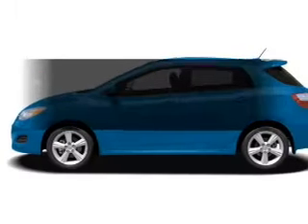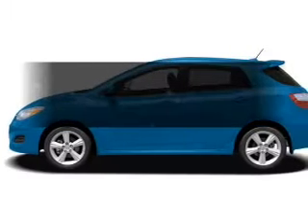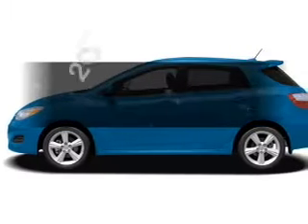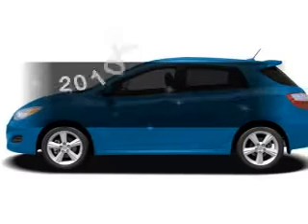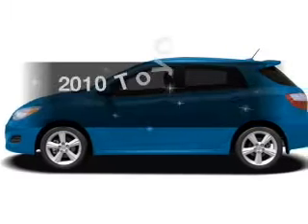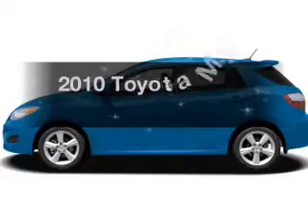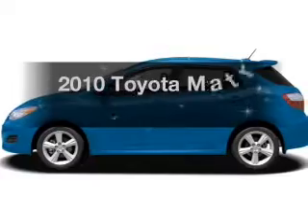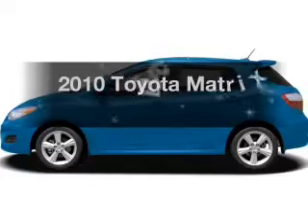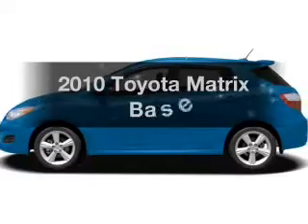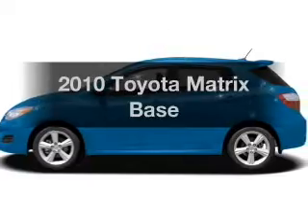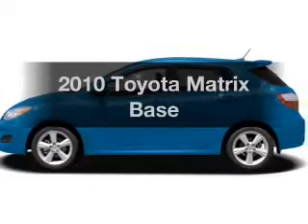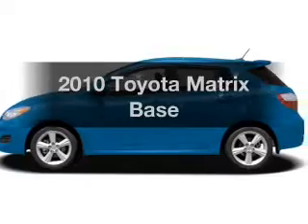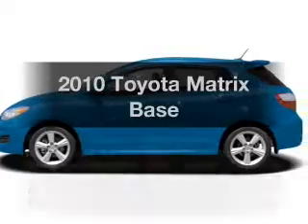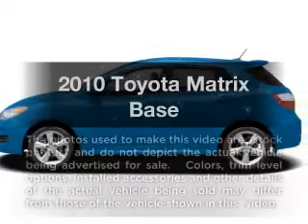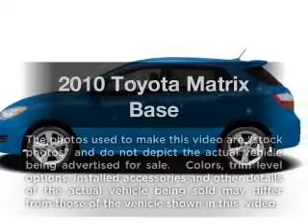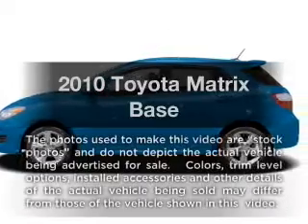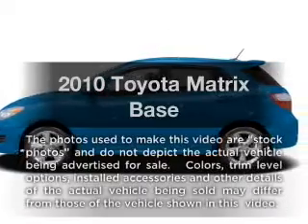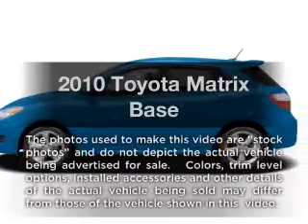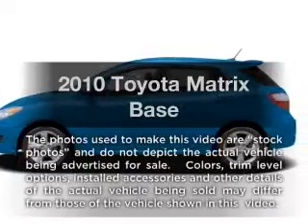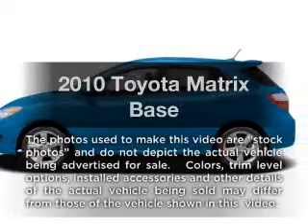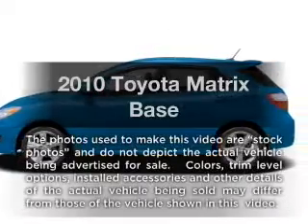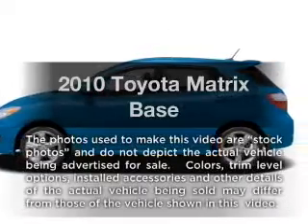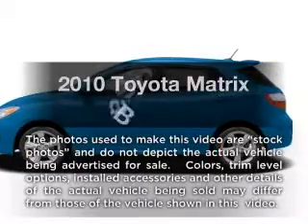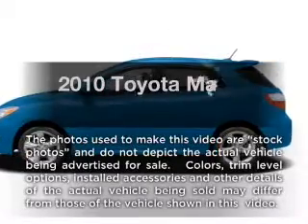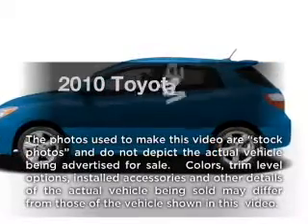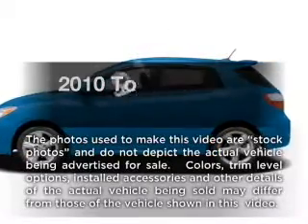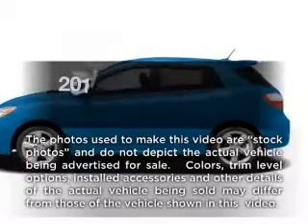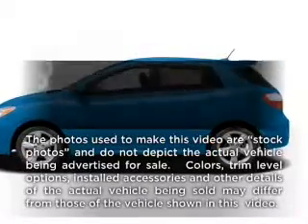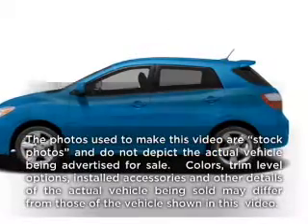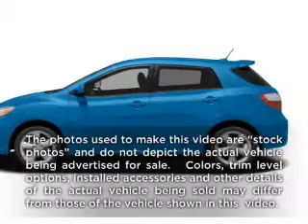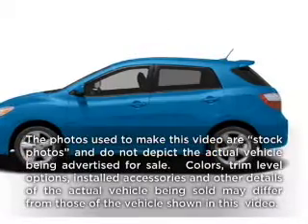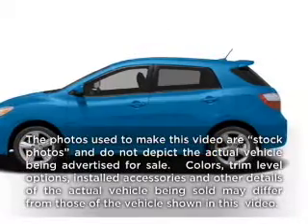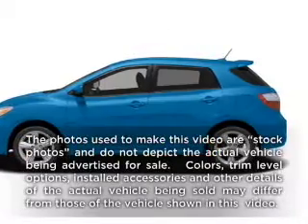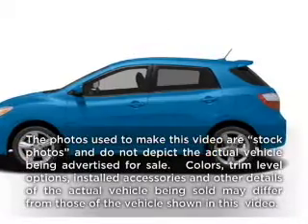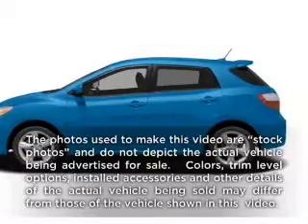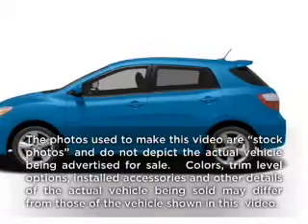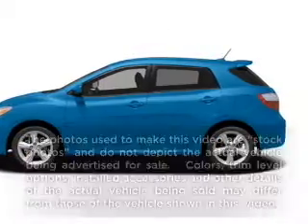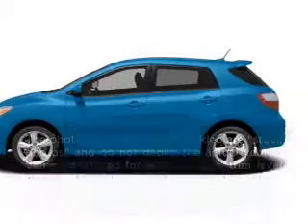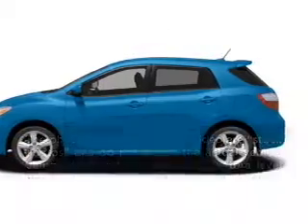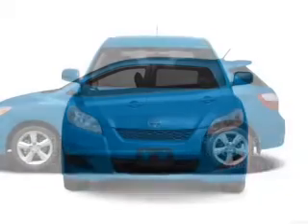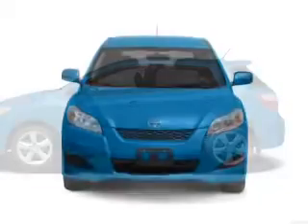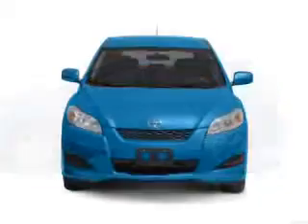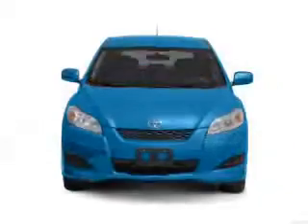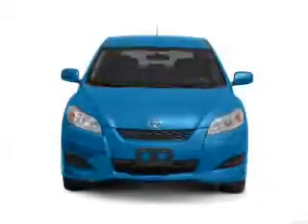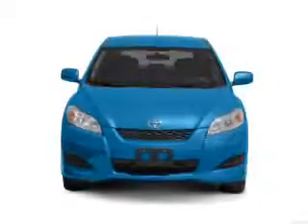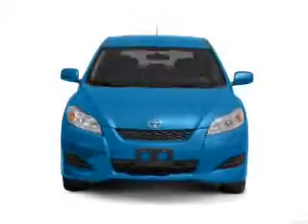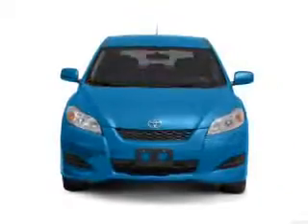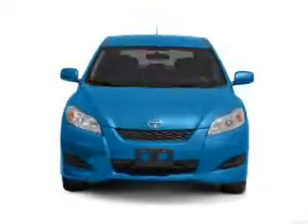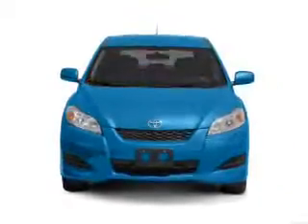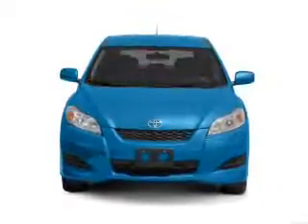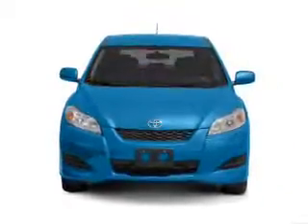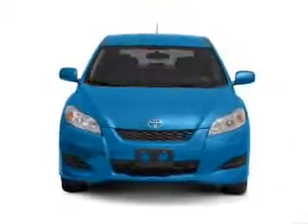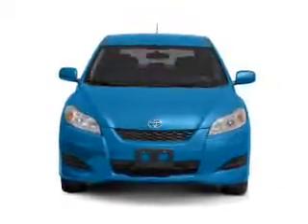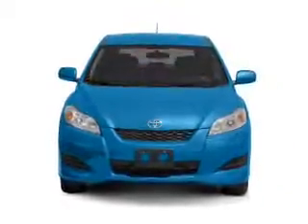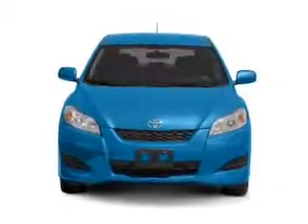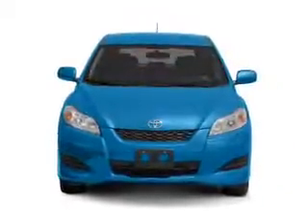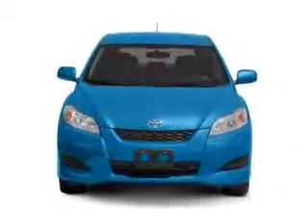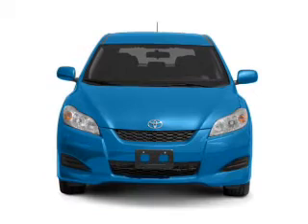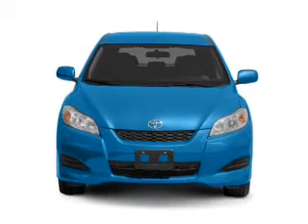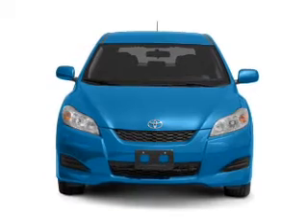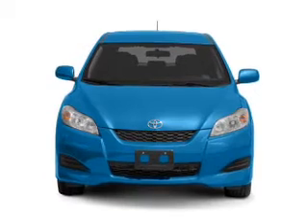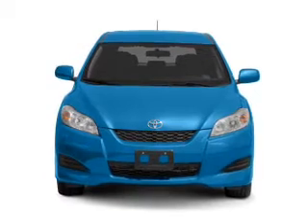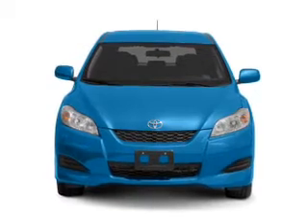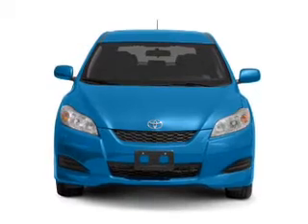Get noticed in this 2010 Toyota Matrix. If you're looking for an automobile with great attributes, look no further.